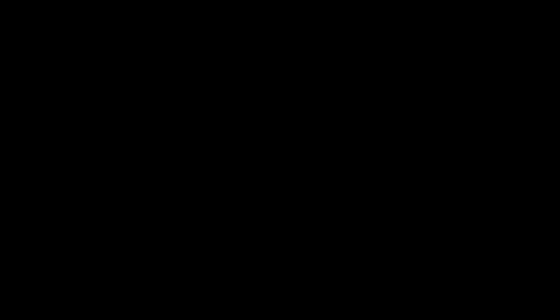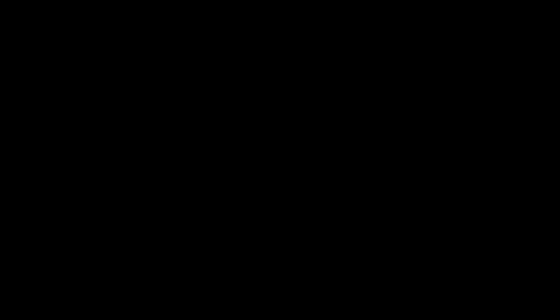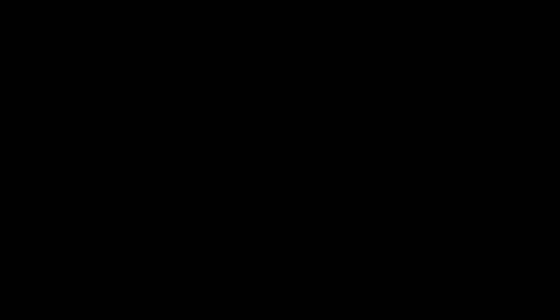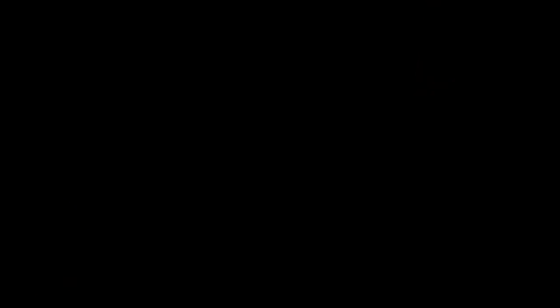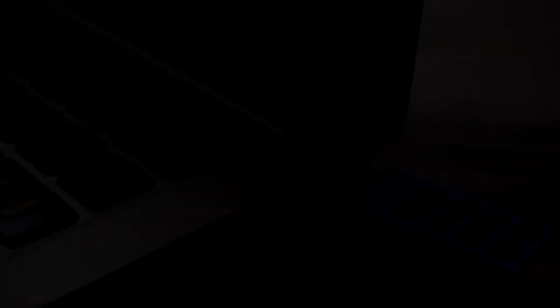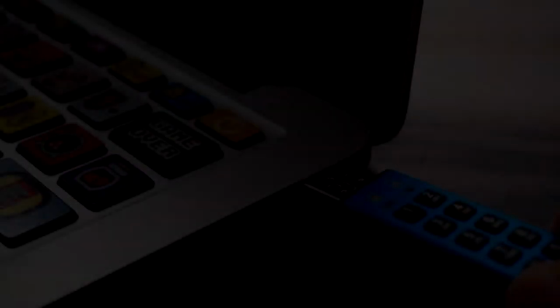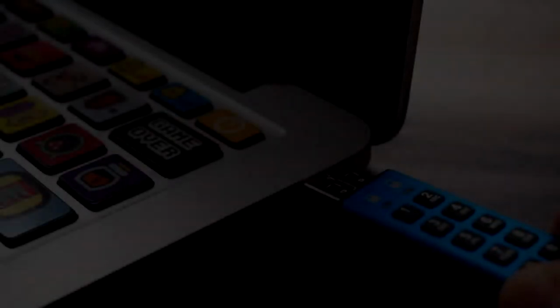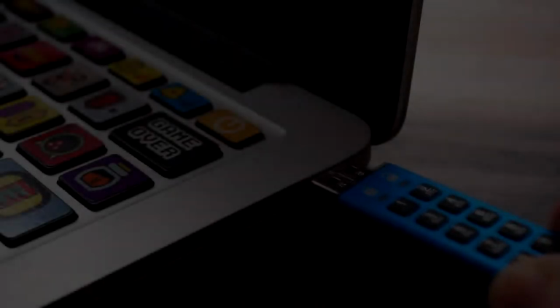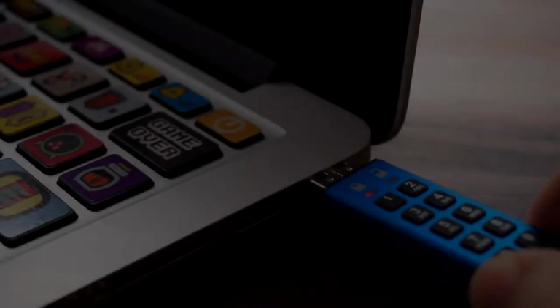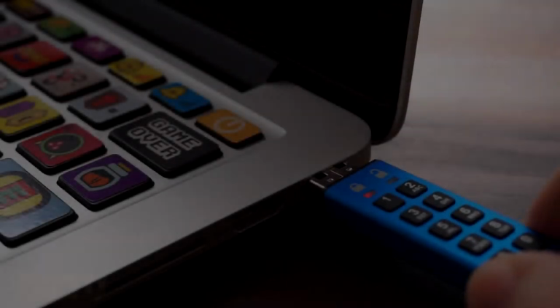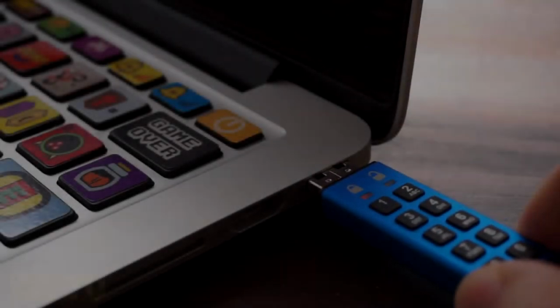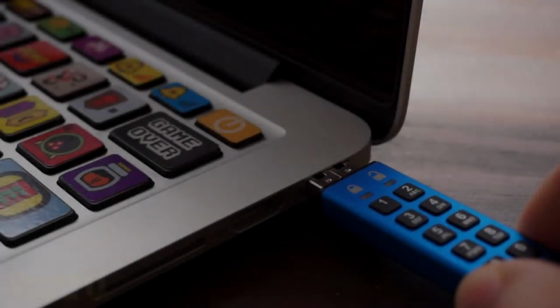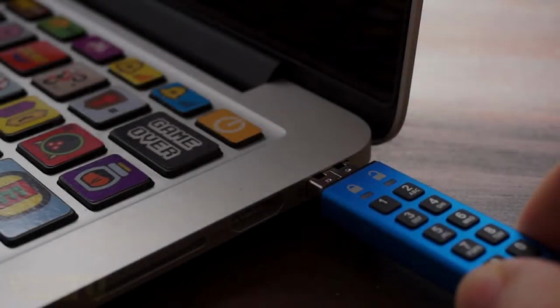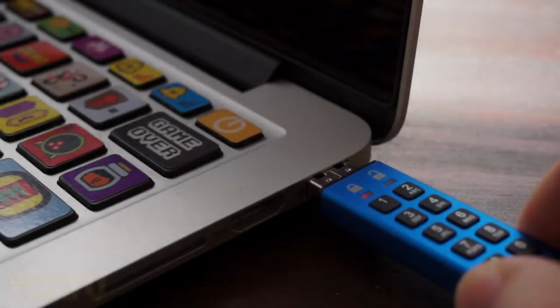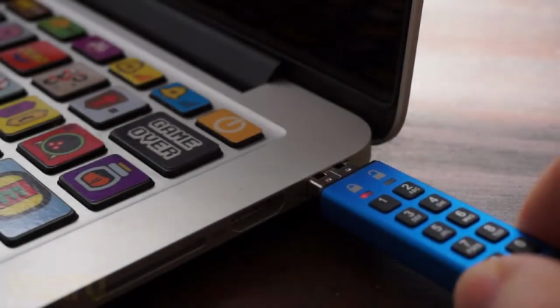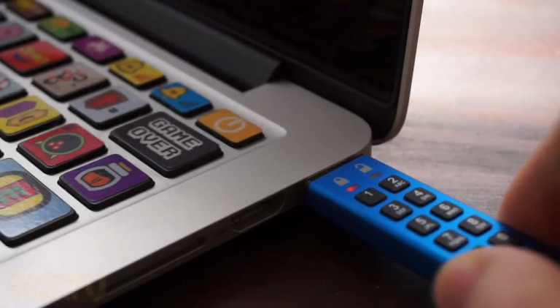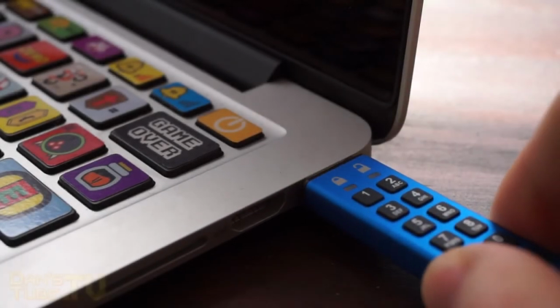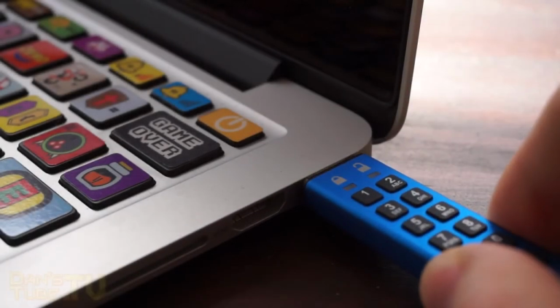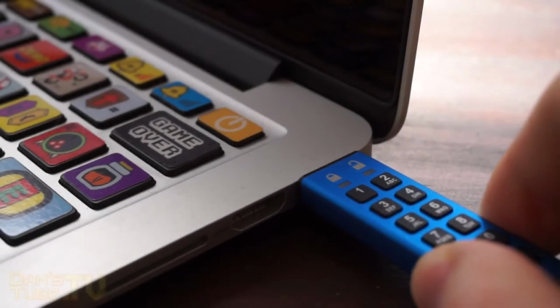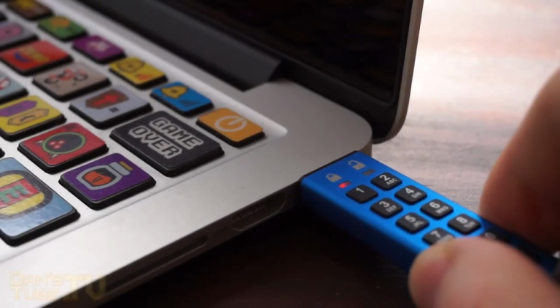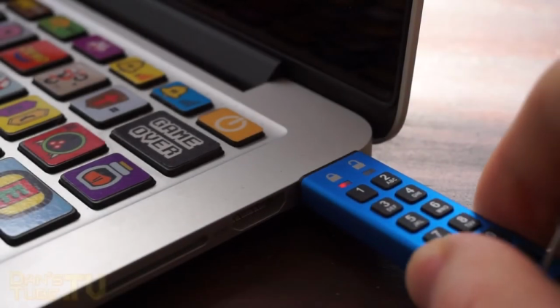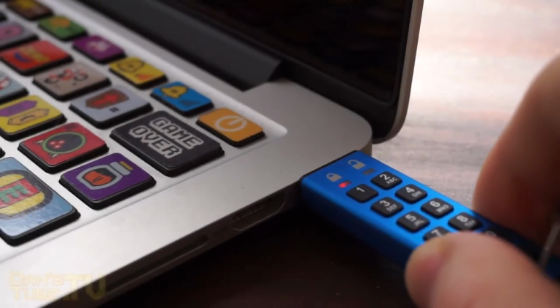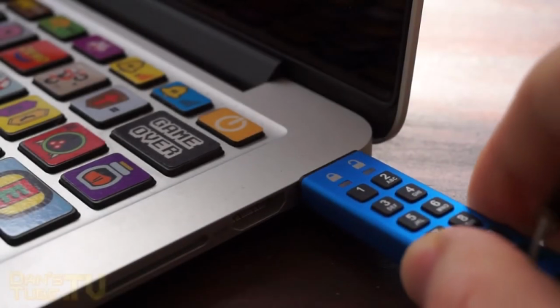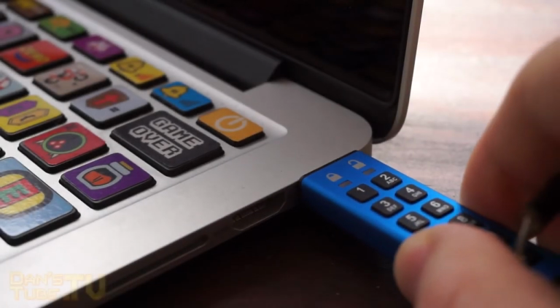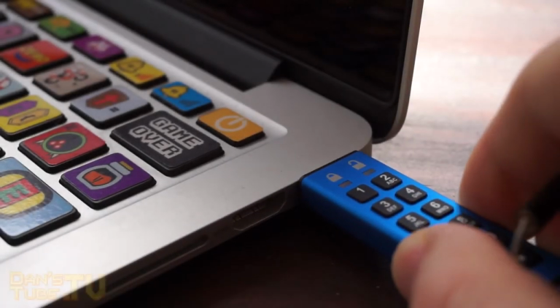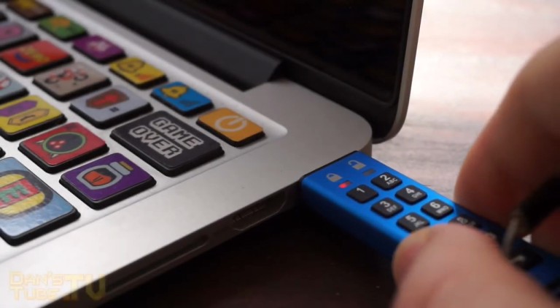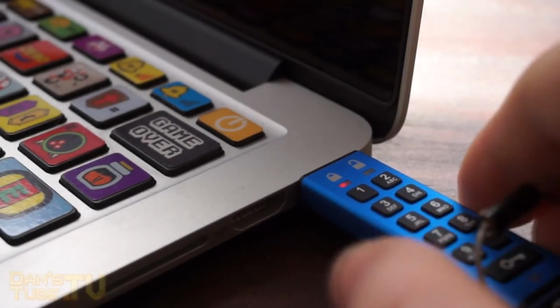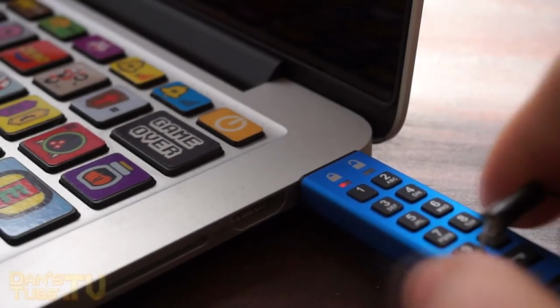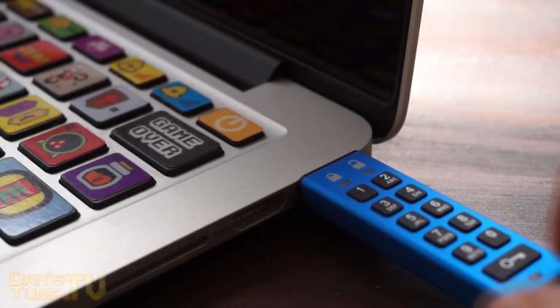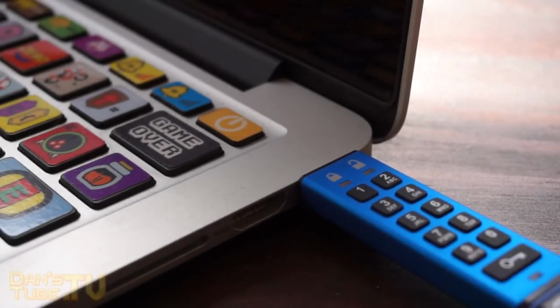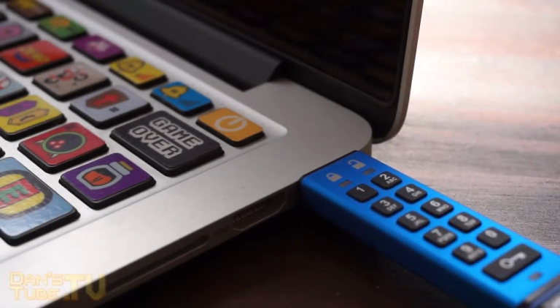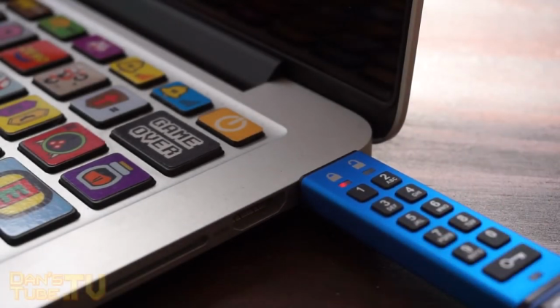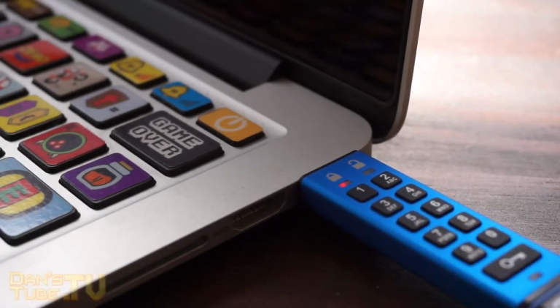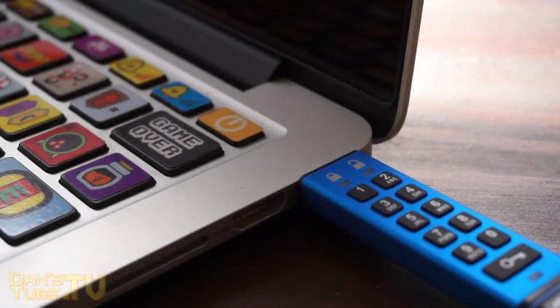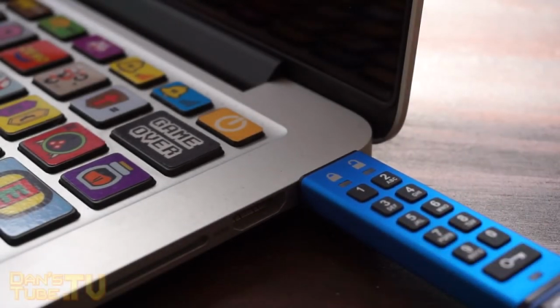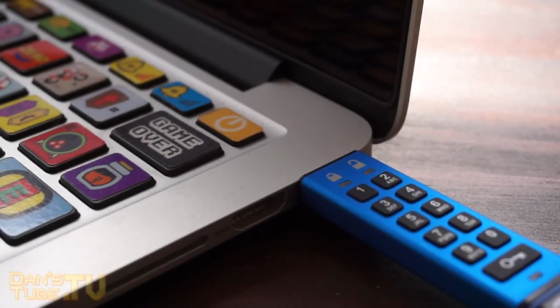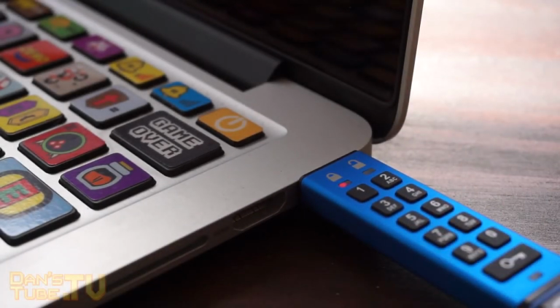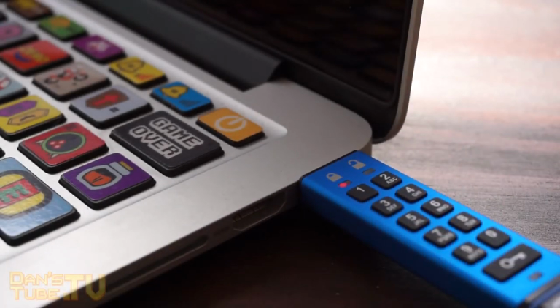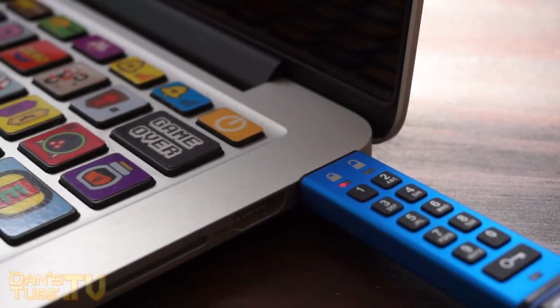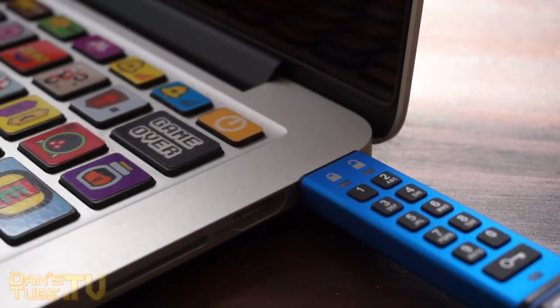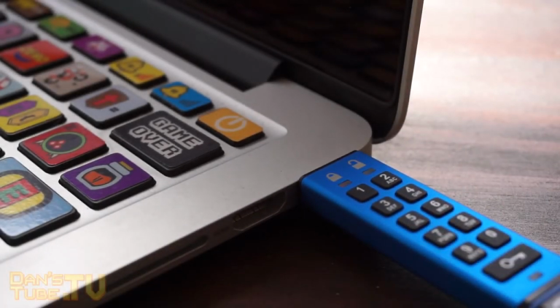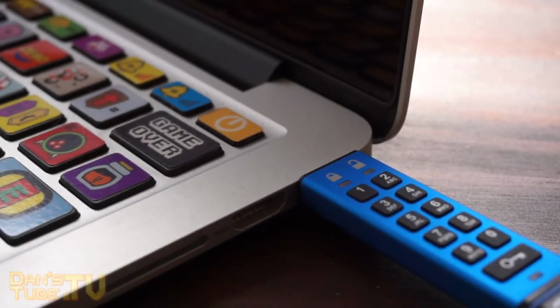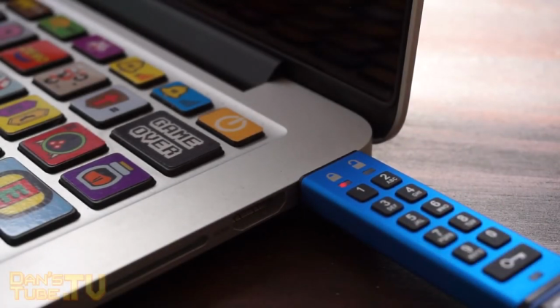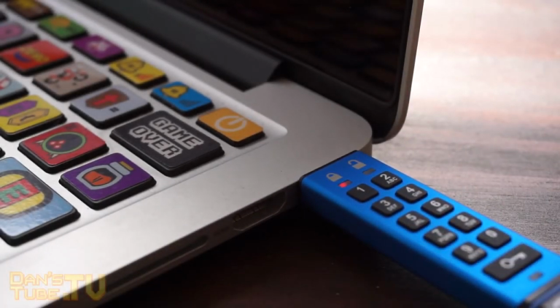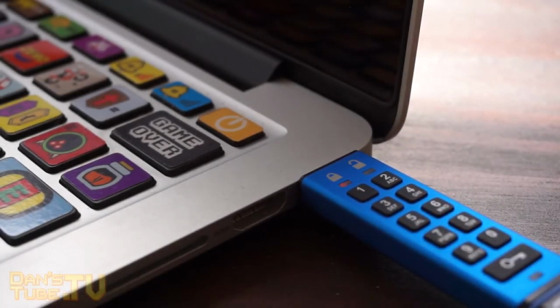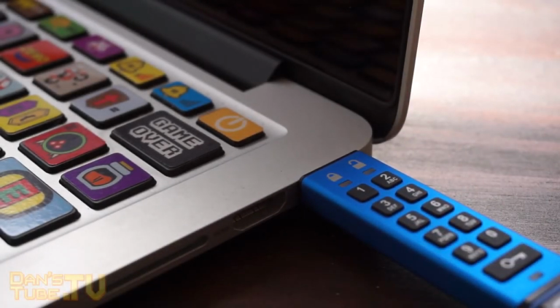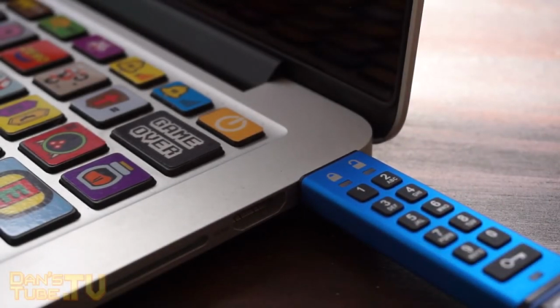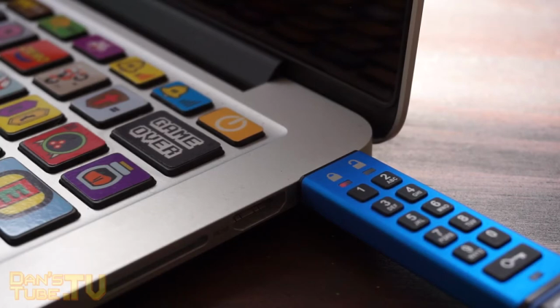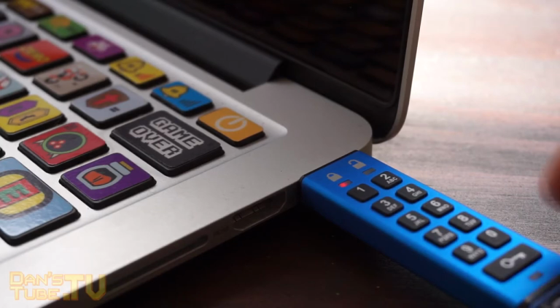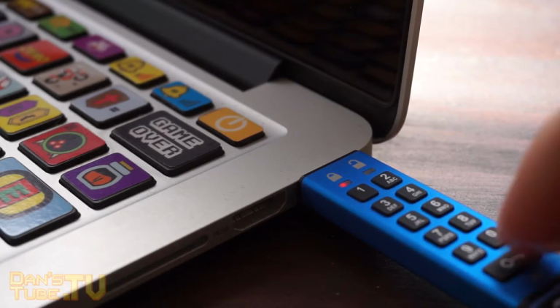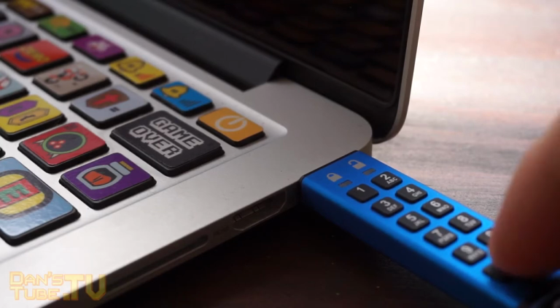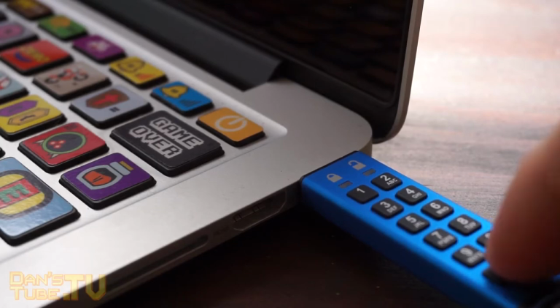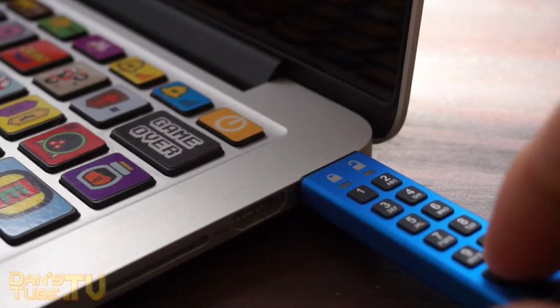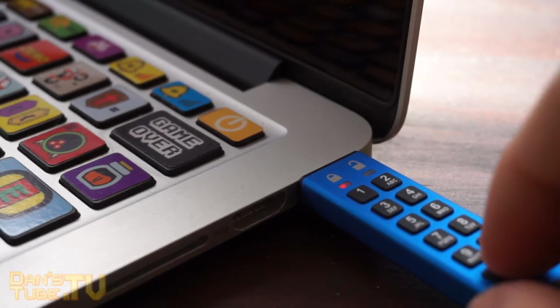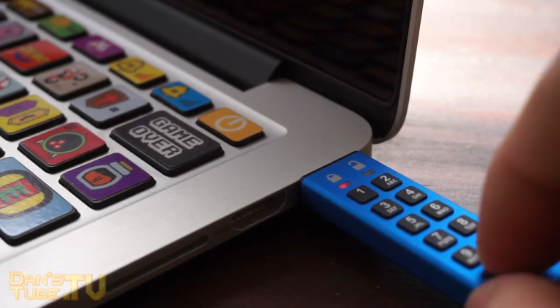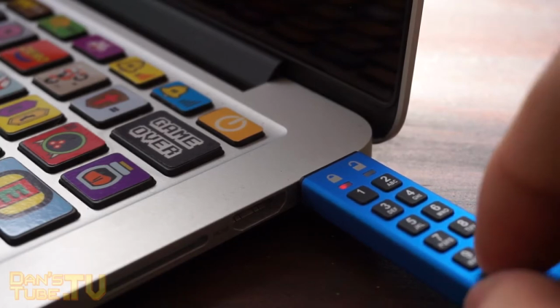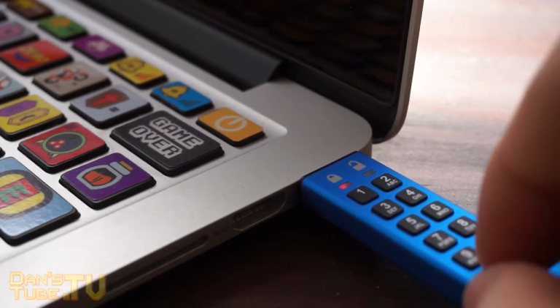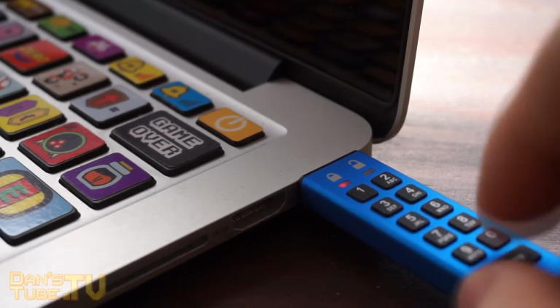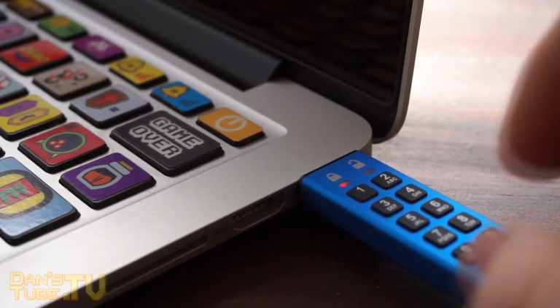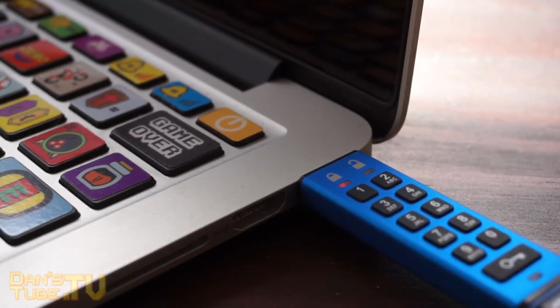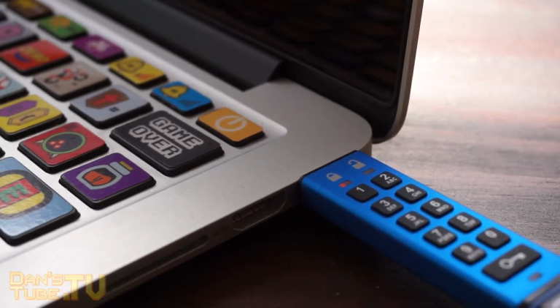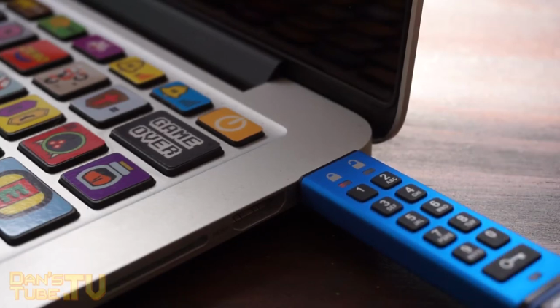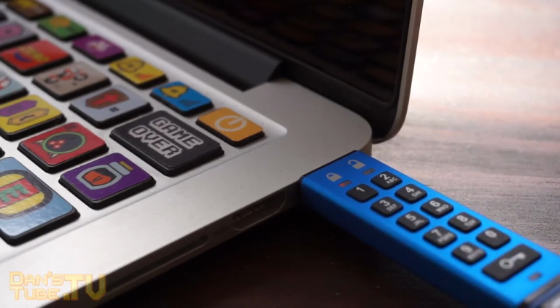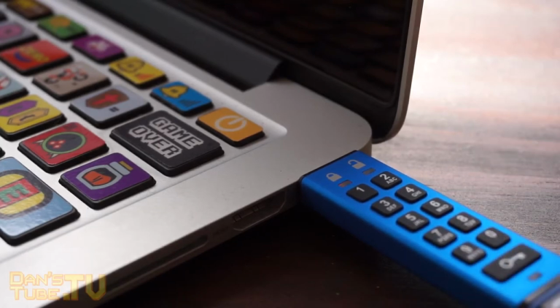Today we're checking out a really cool product. It is the DataTraveler 2000, an encrypted USB from Kingston.